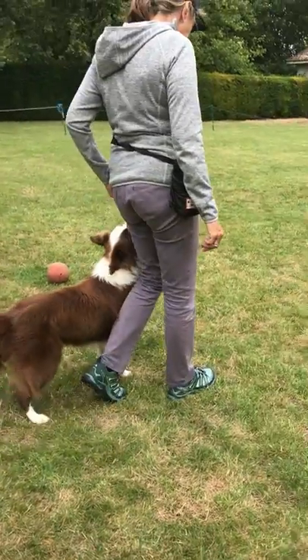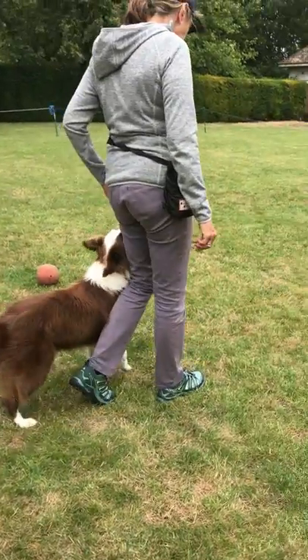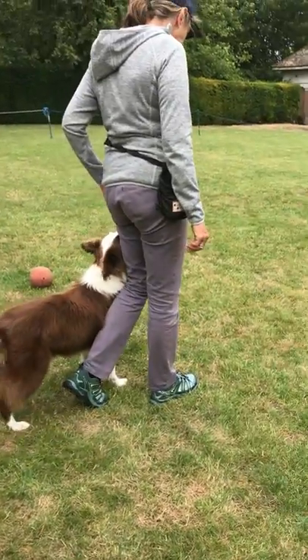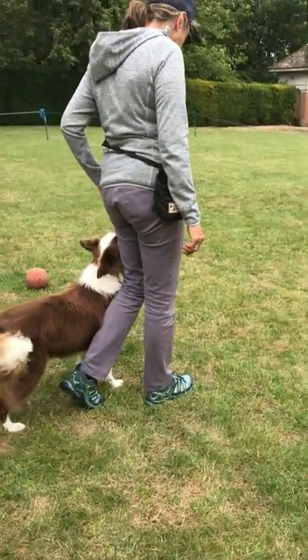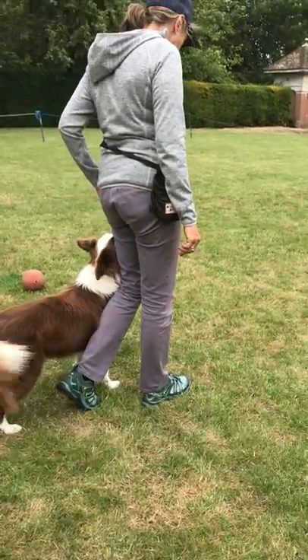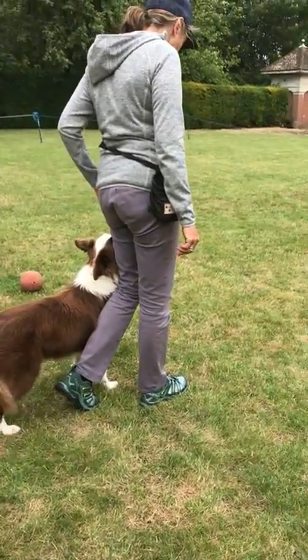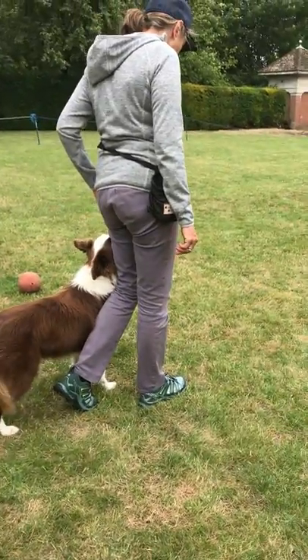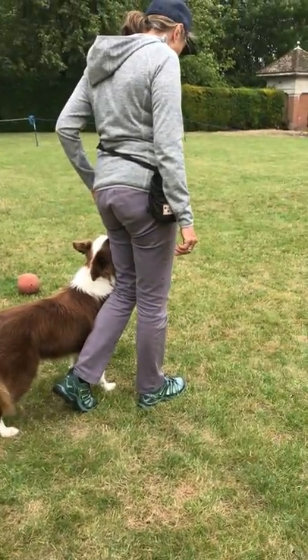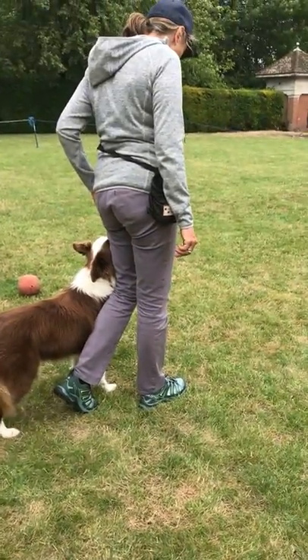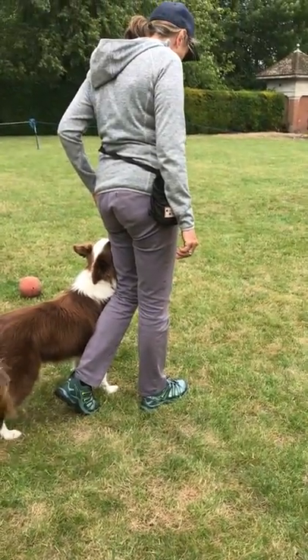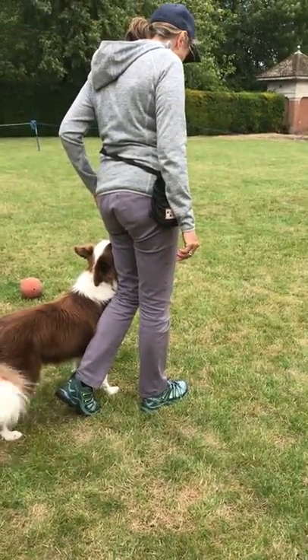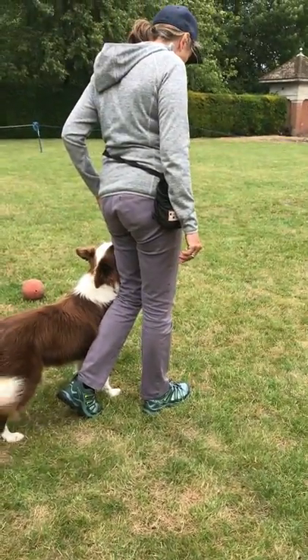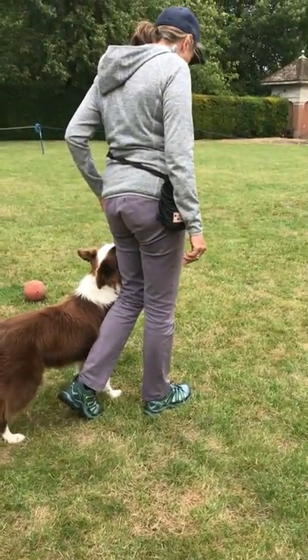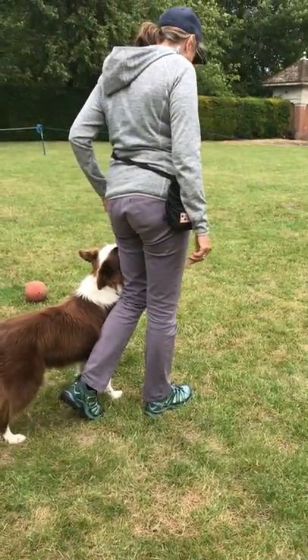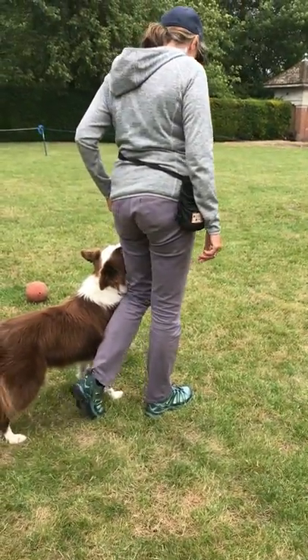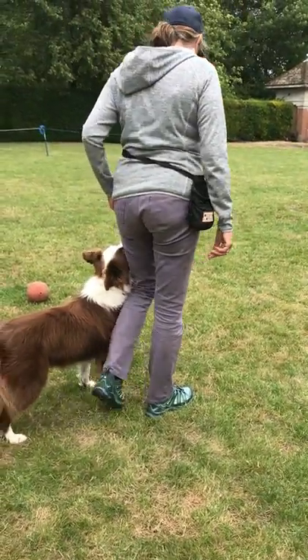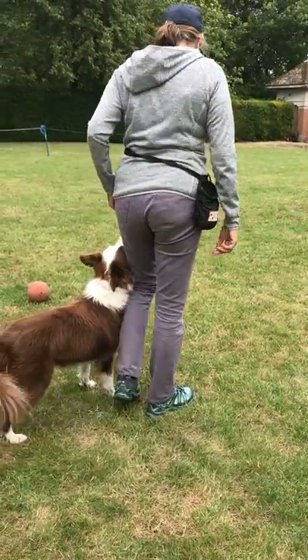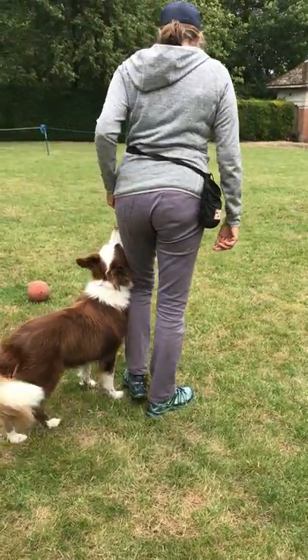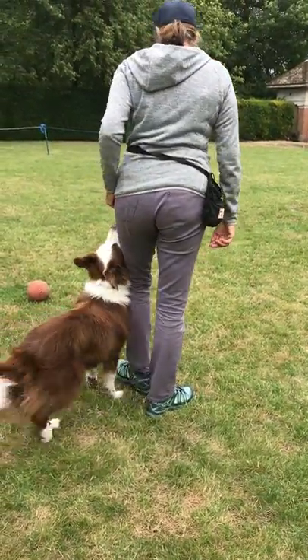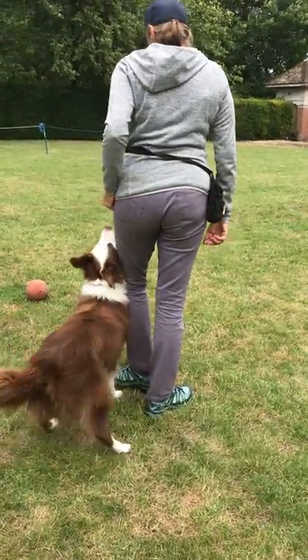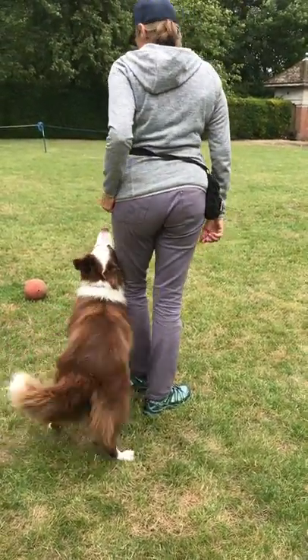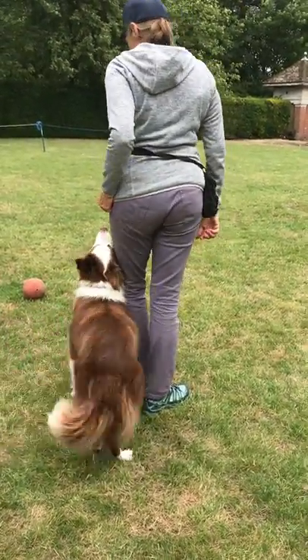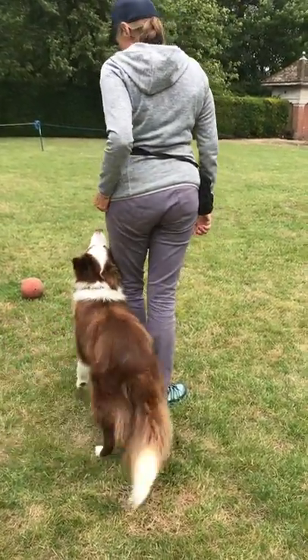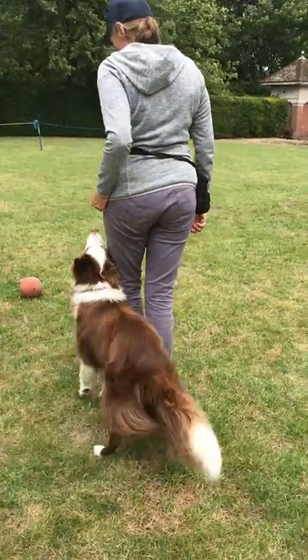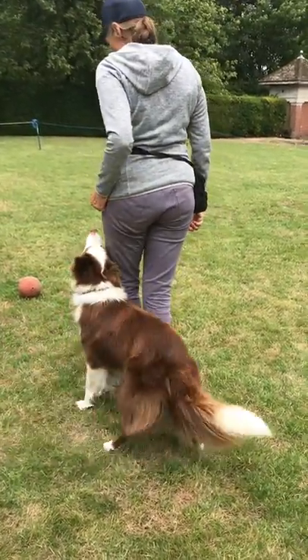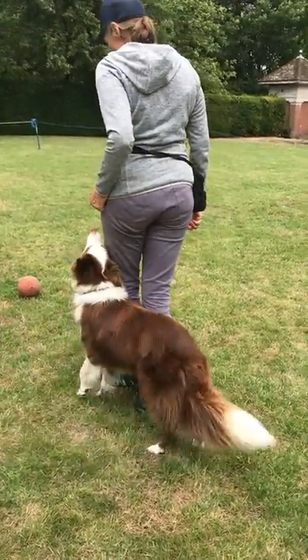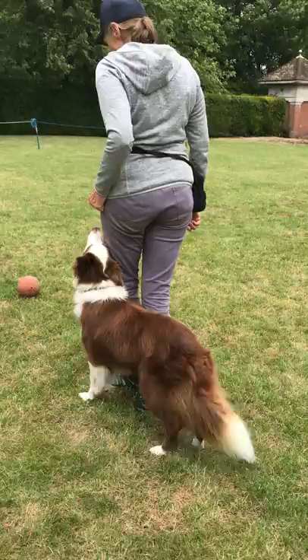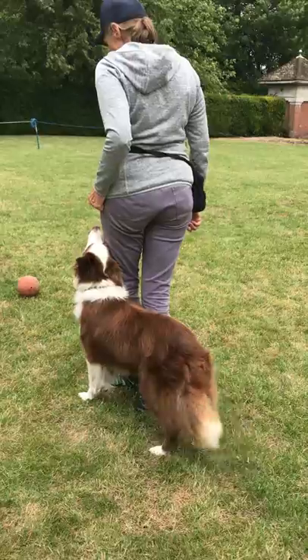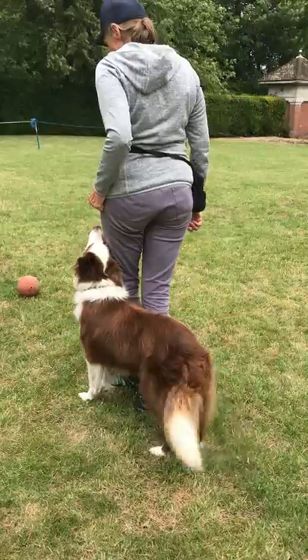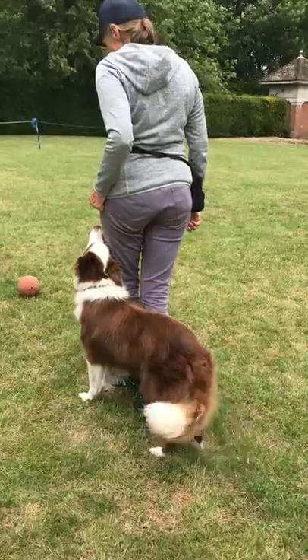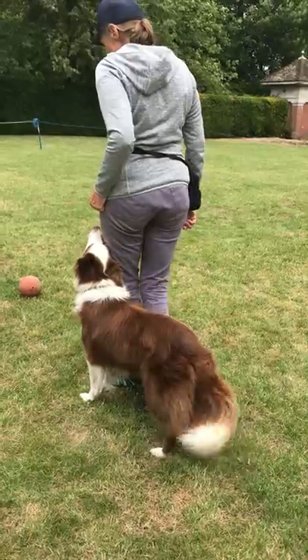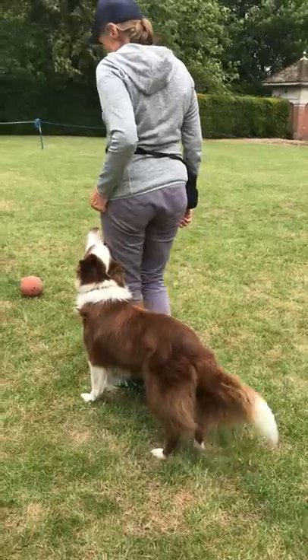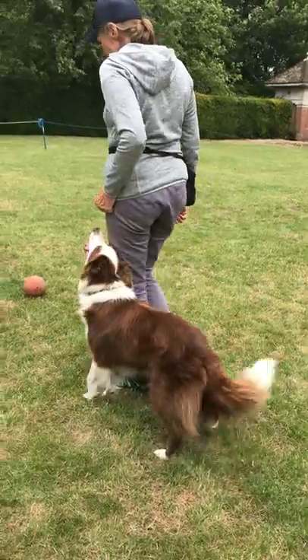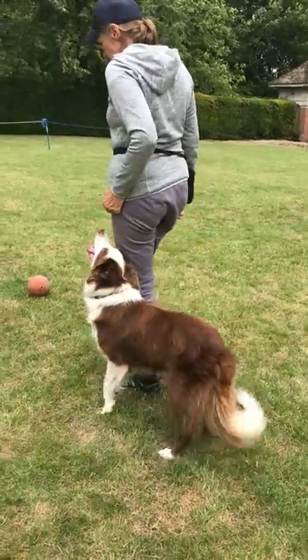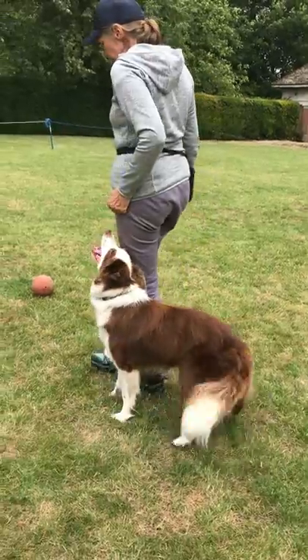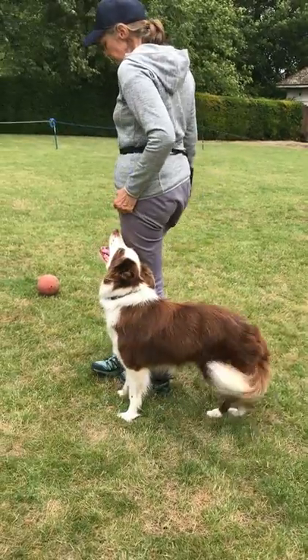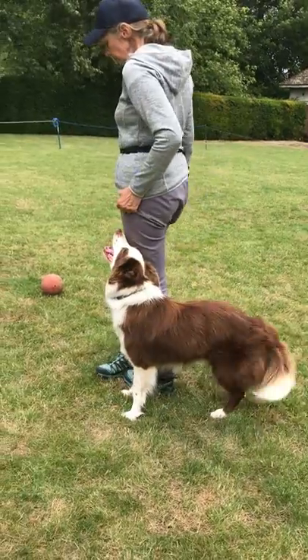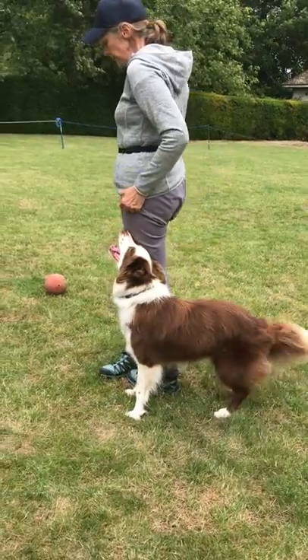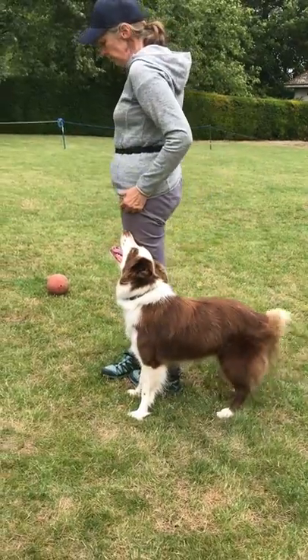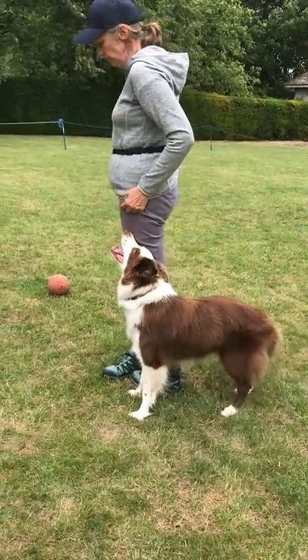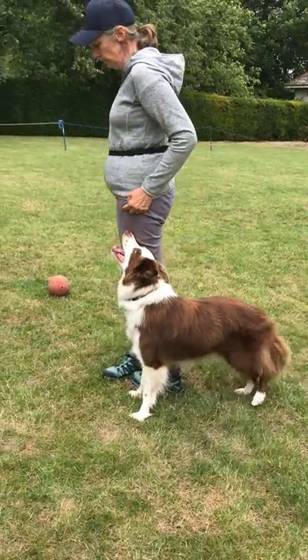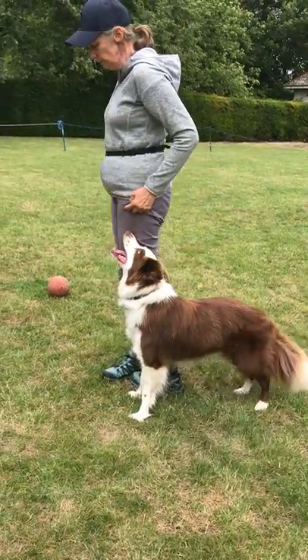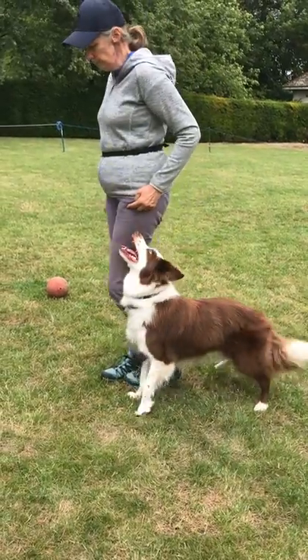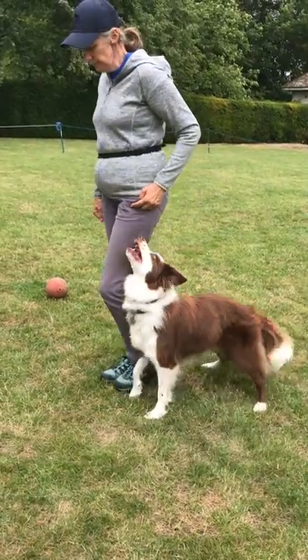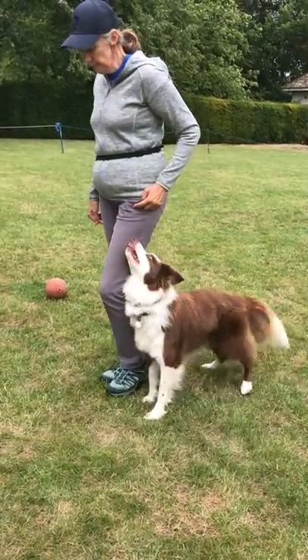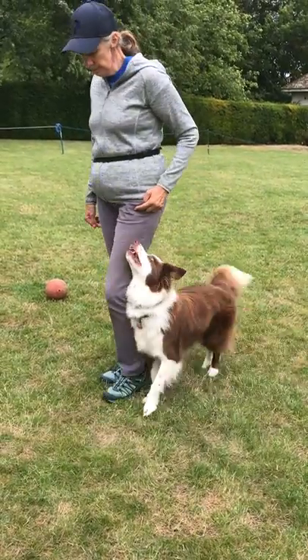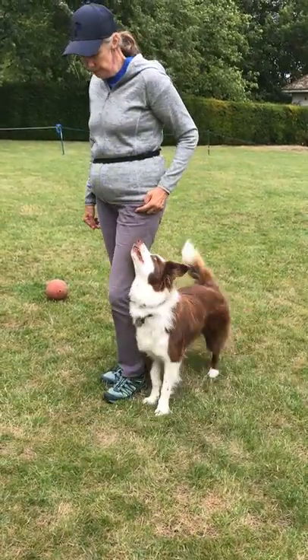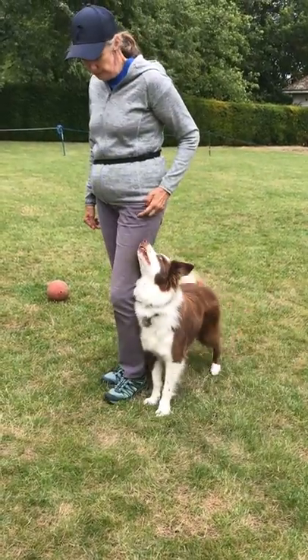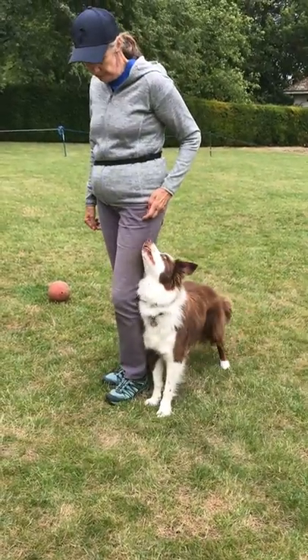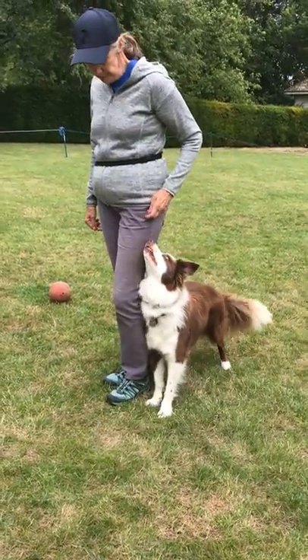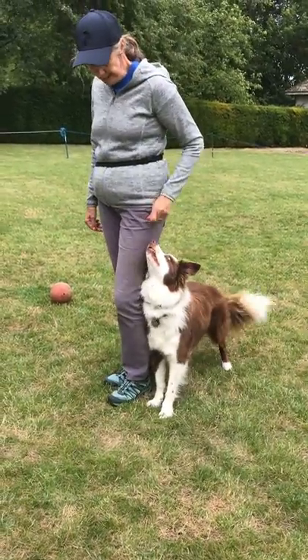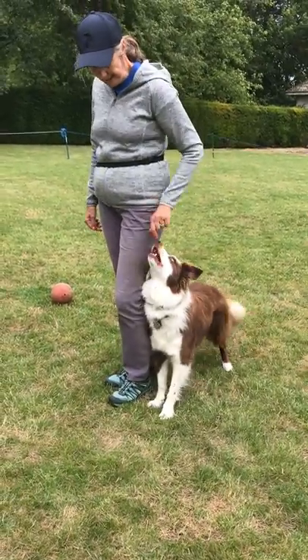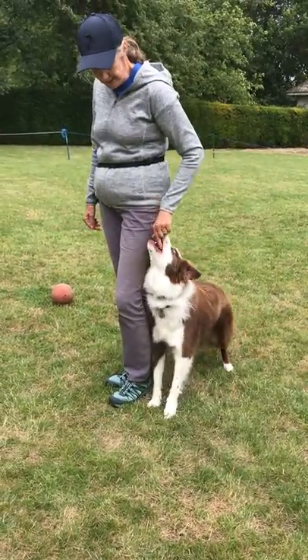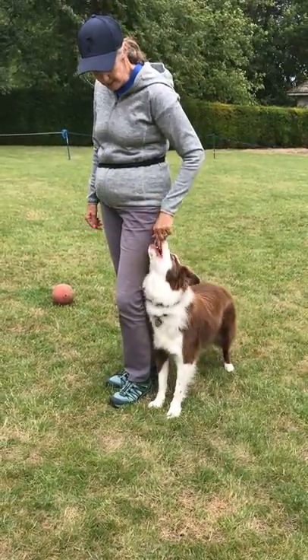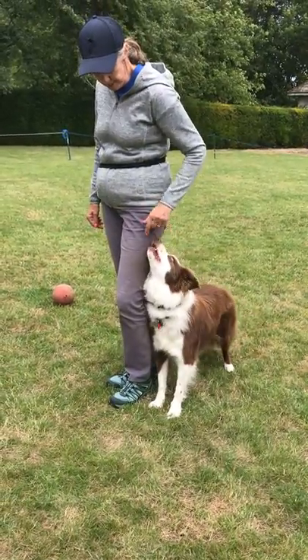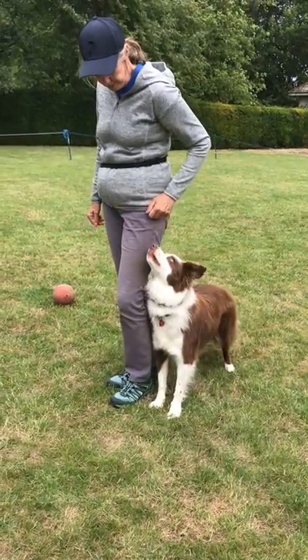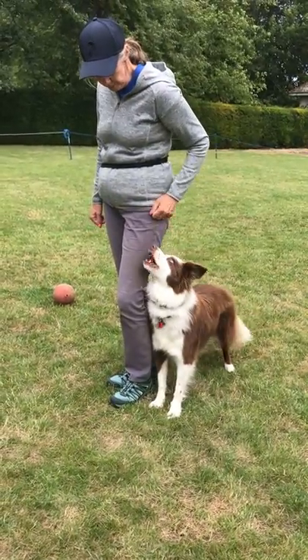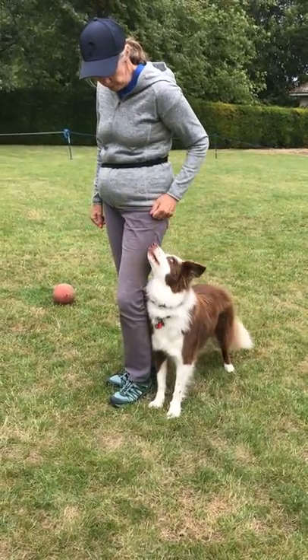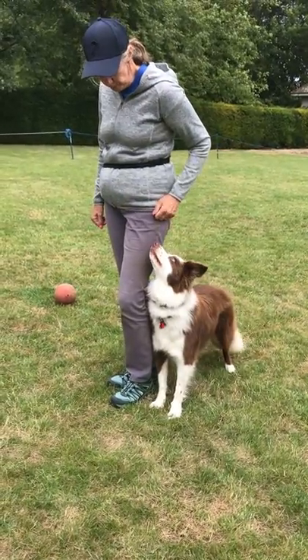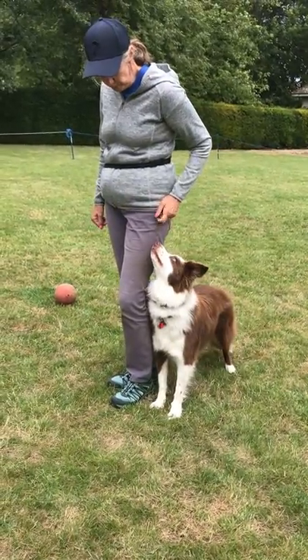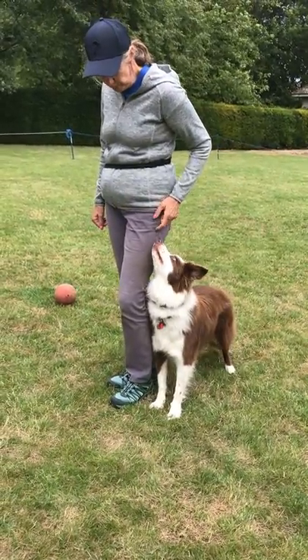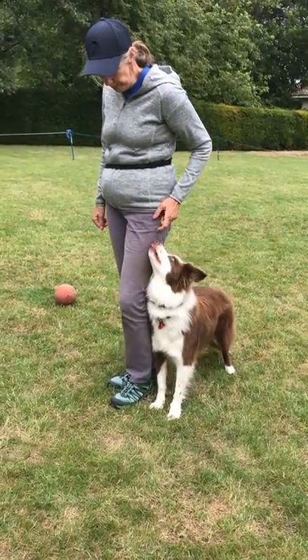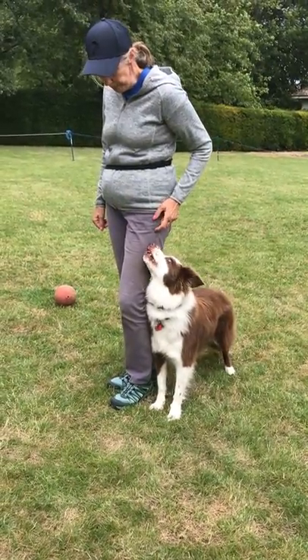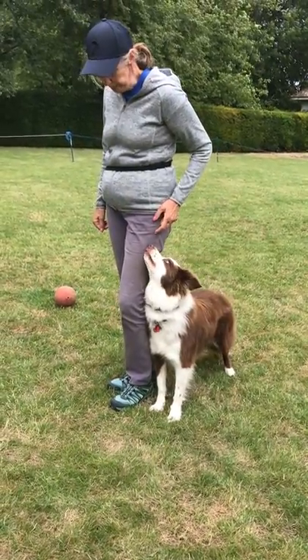Good boy. One, two, three. Beautiful. Walk. Walk.